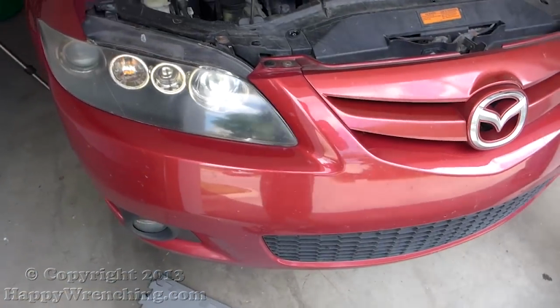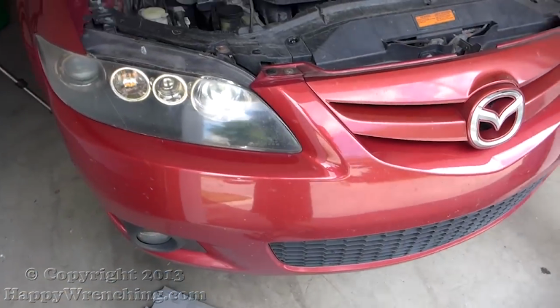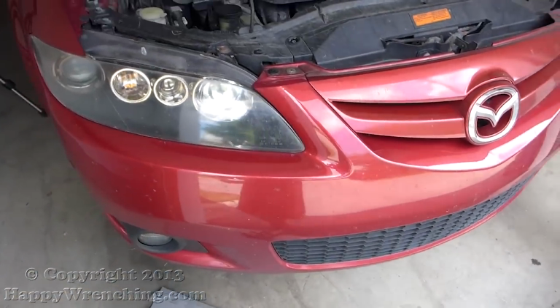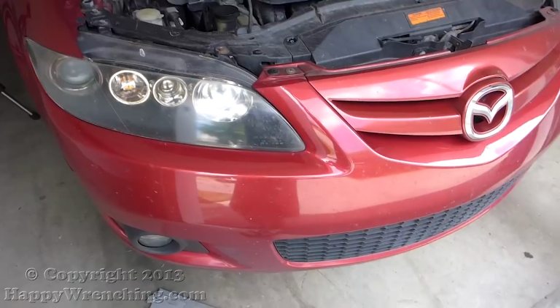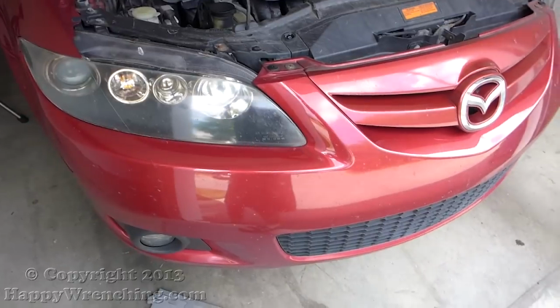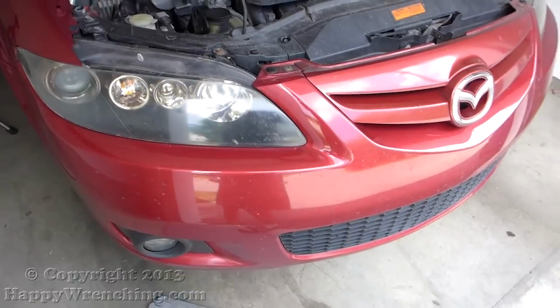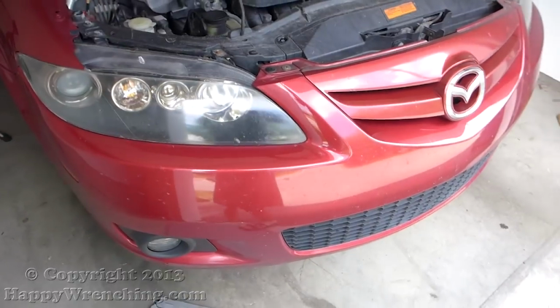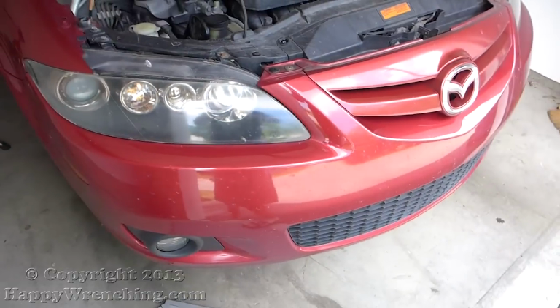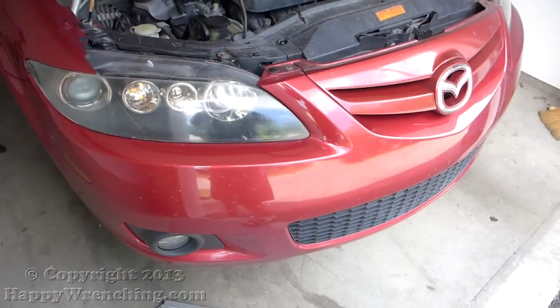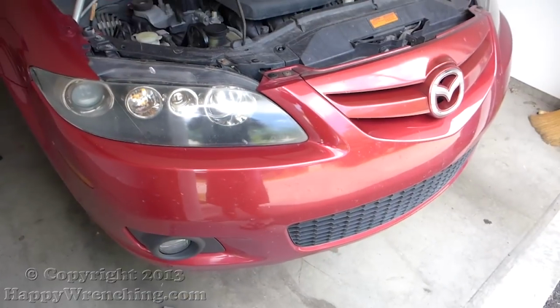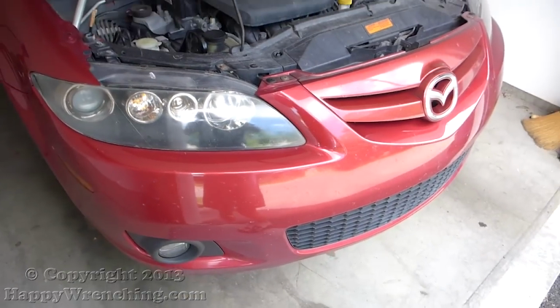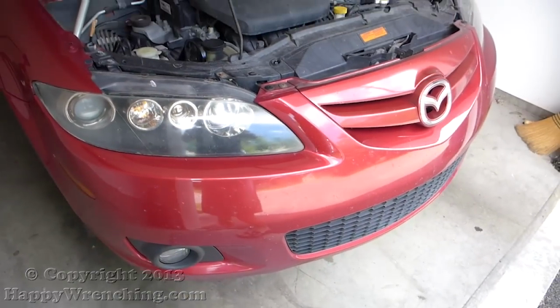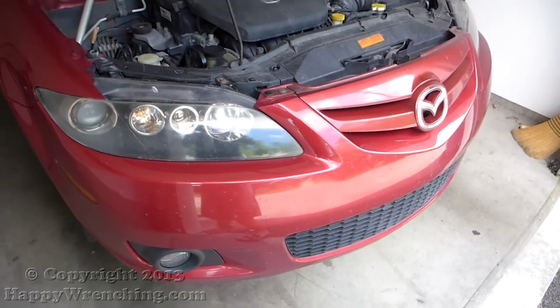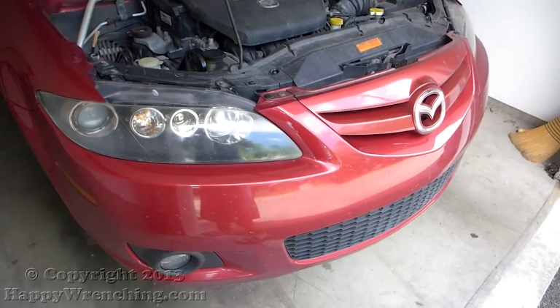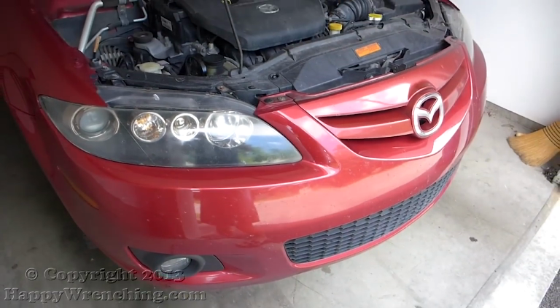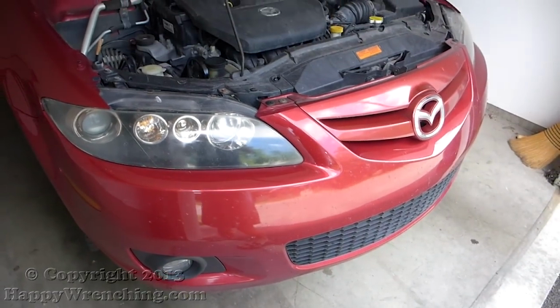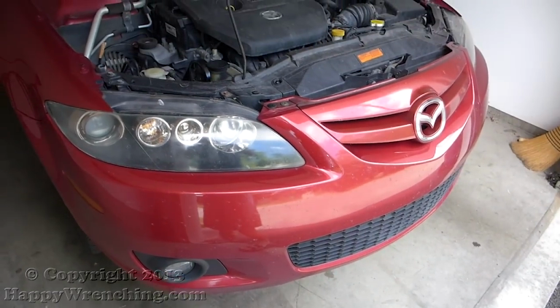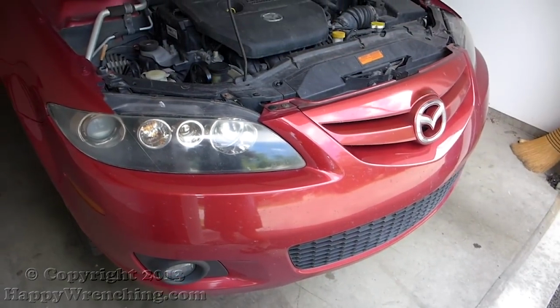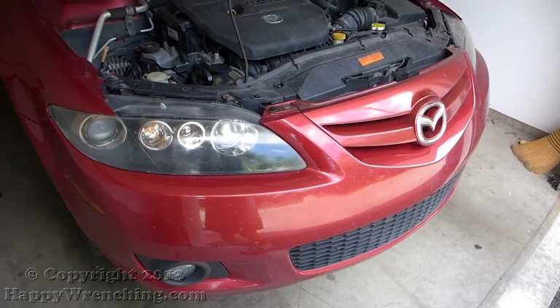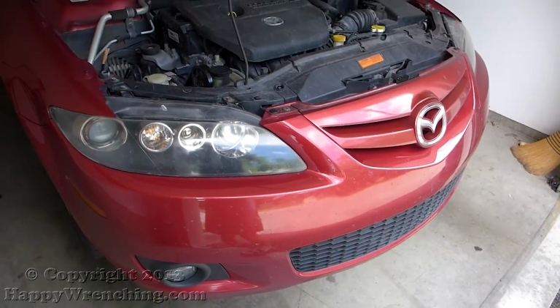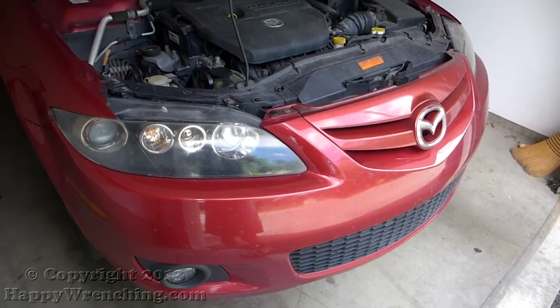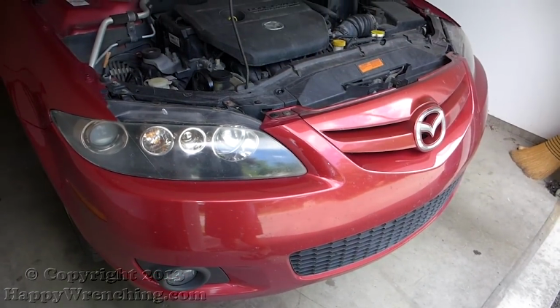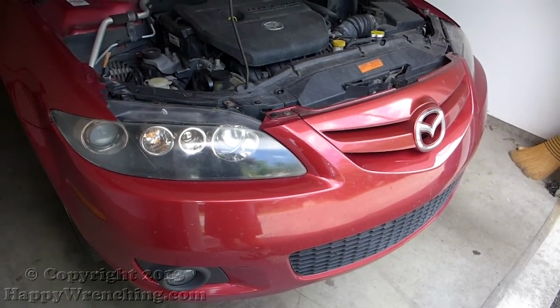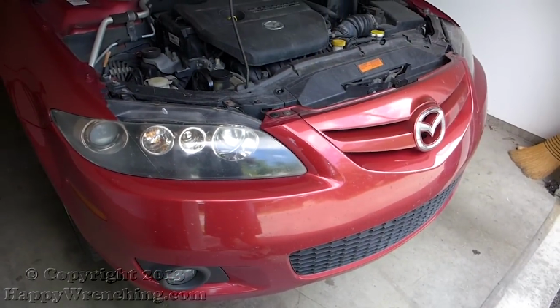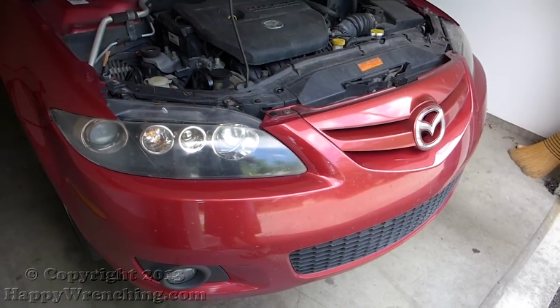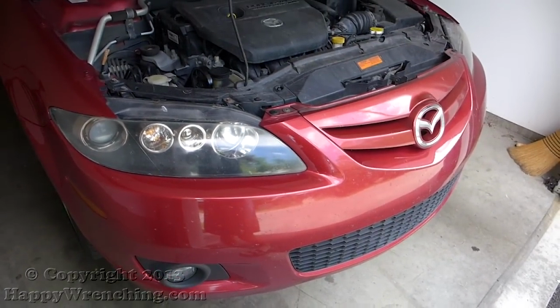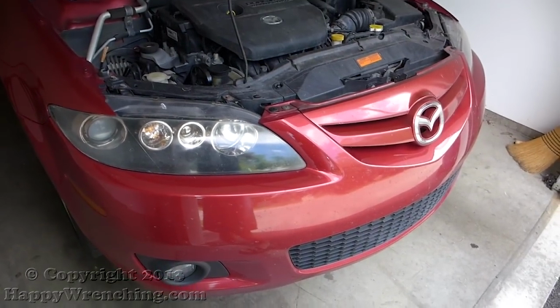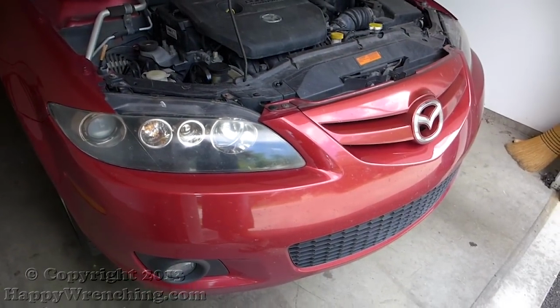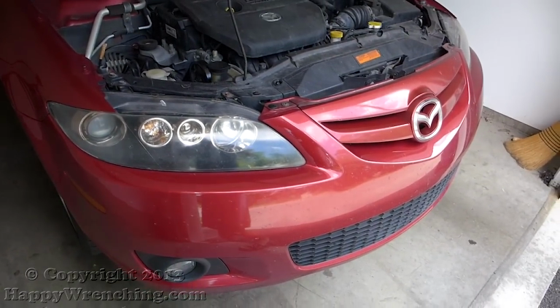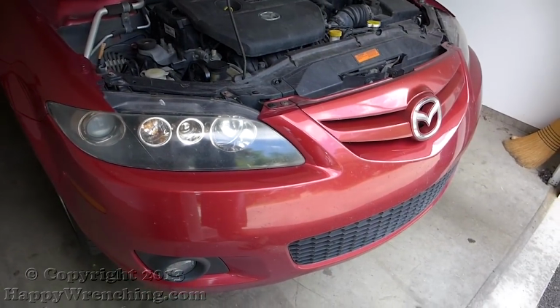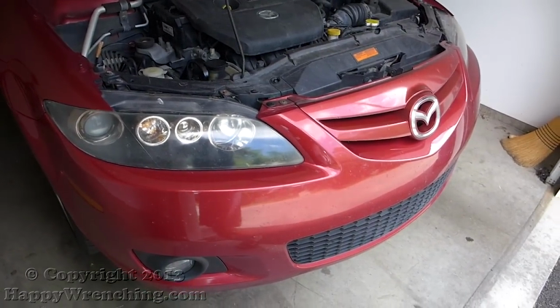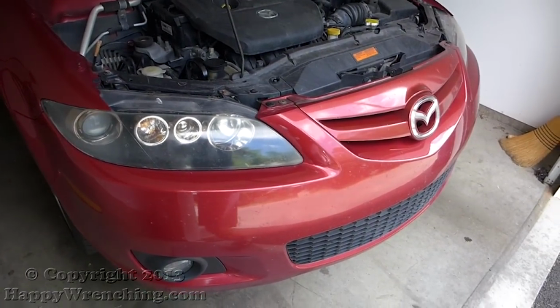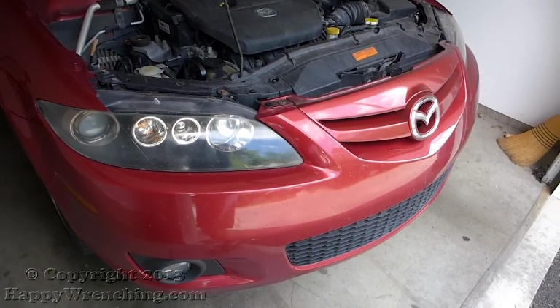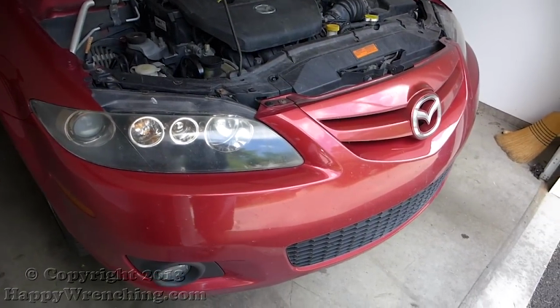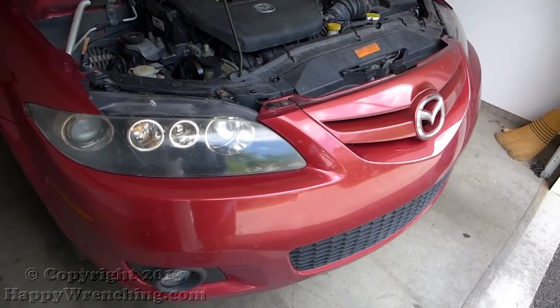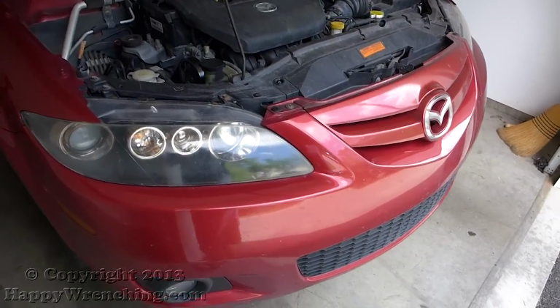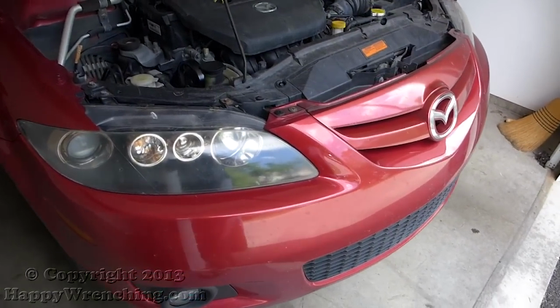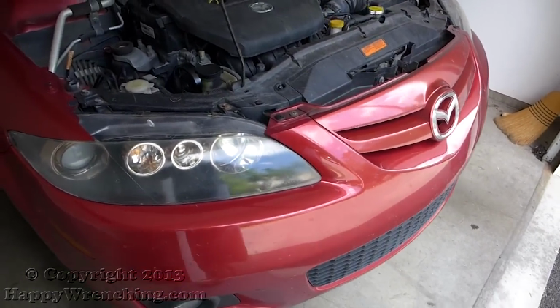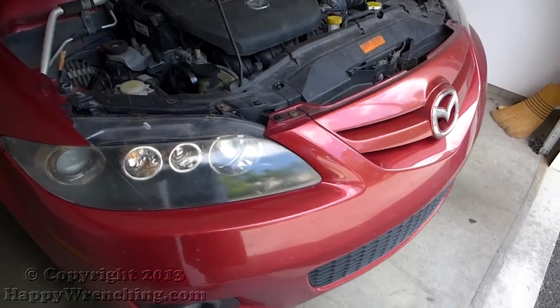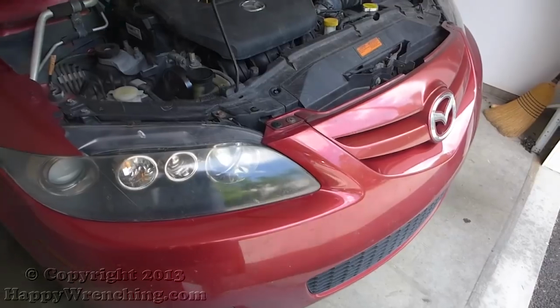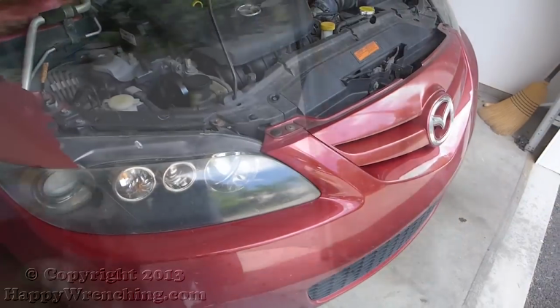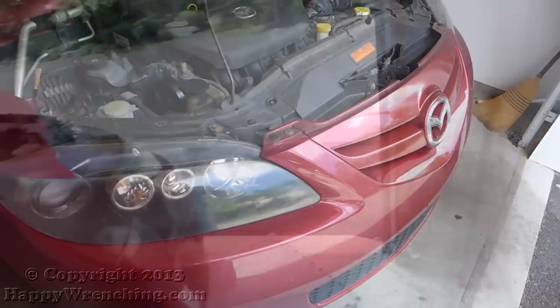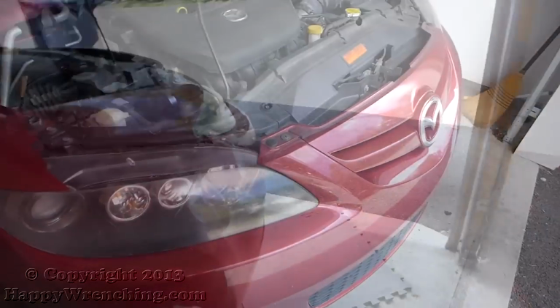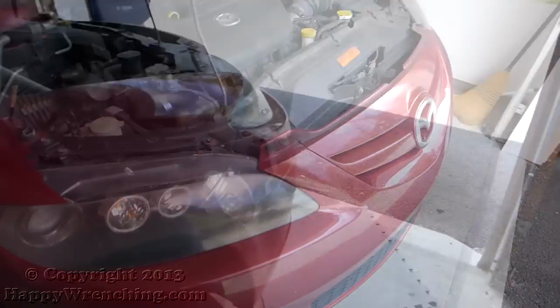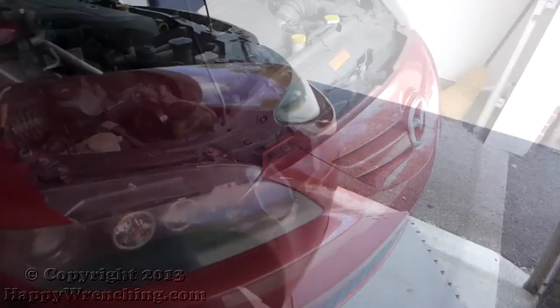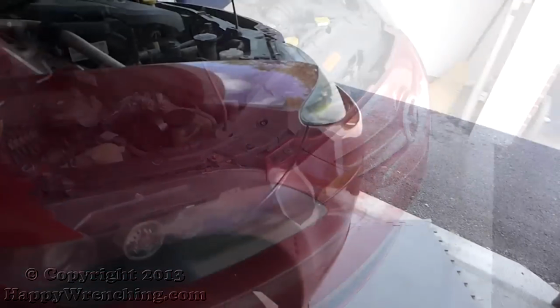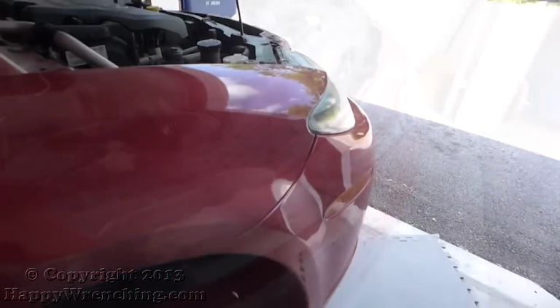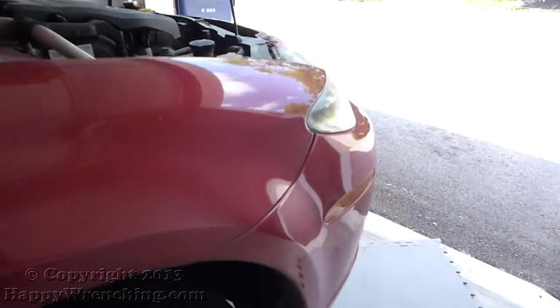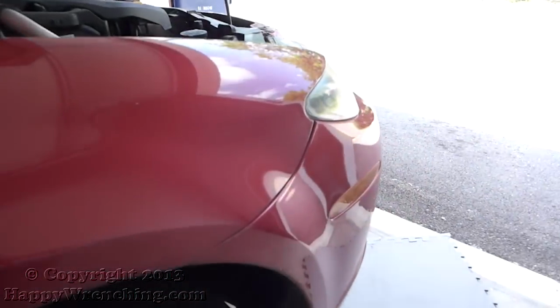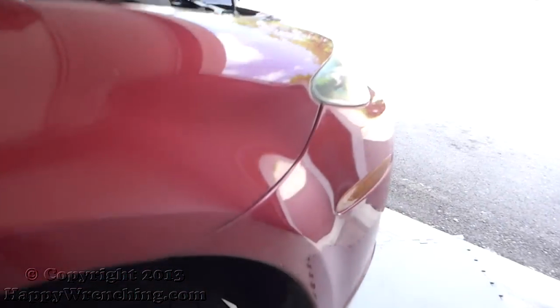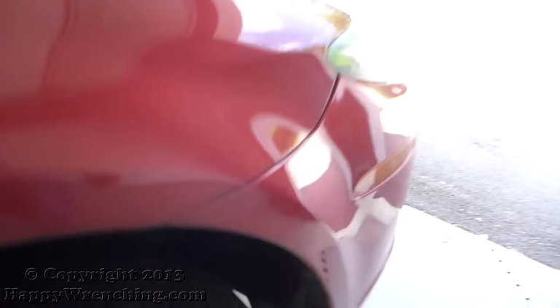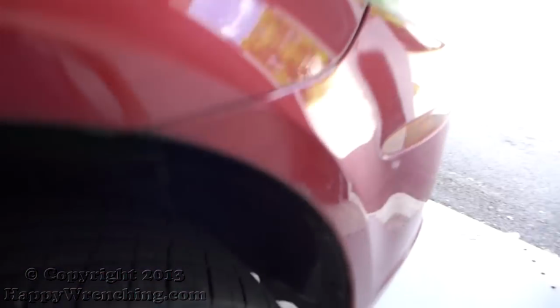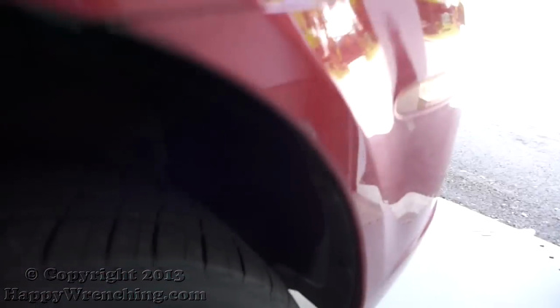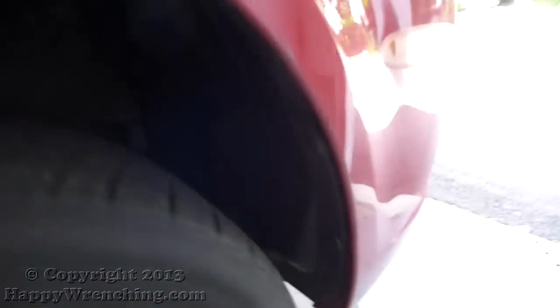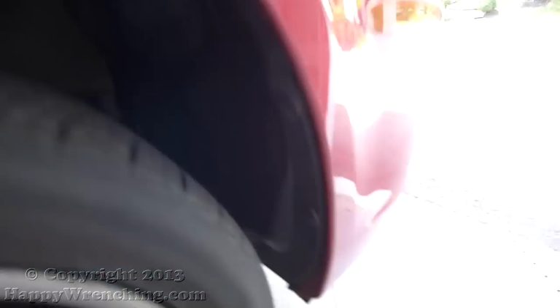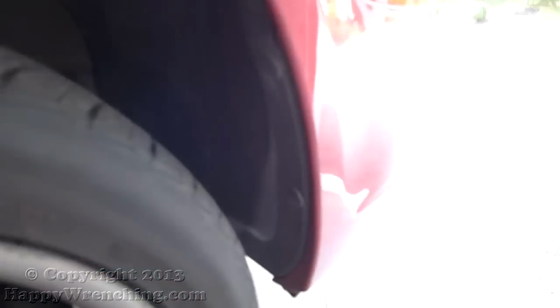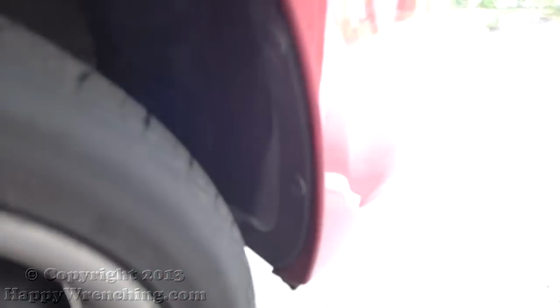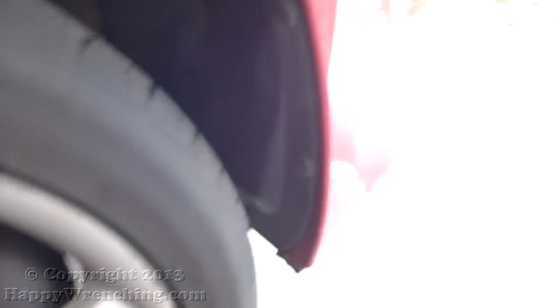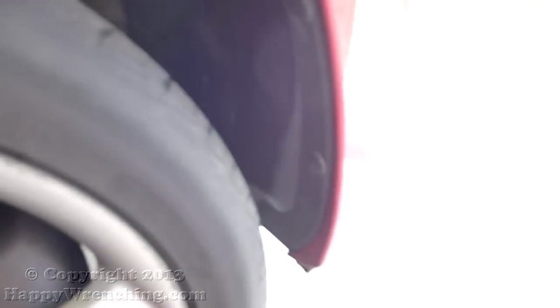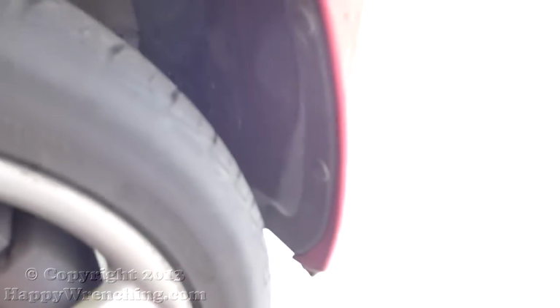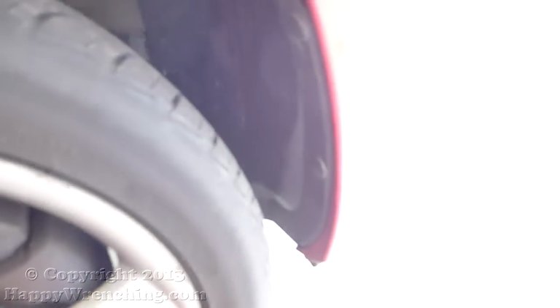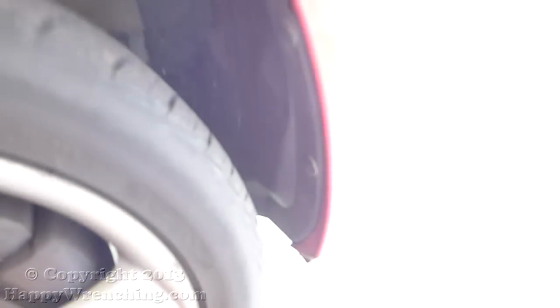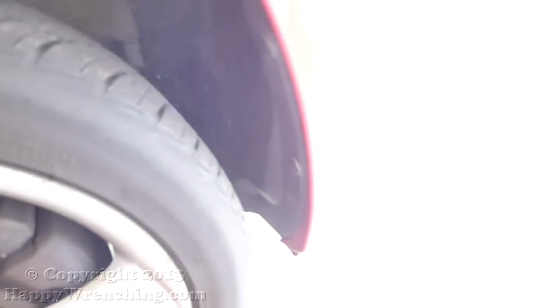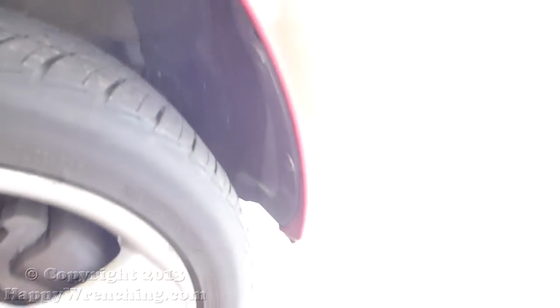All you need are some basic tools like a flat head screwdriver, a Phillips screwdriver, and a 10mm socket.